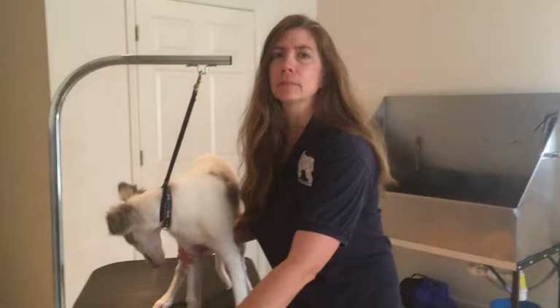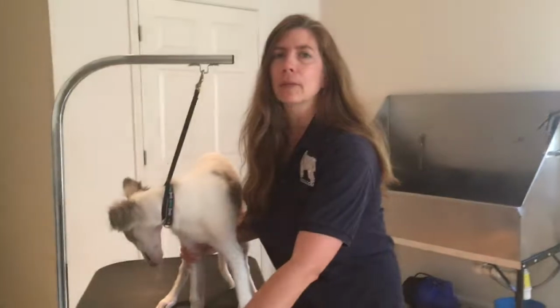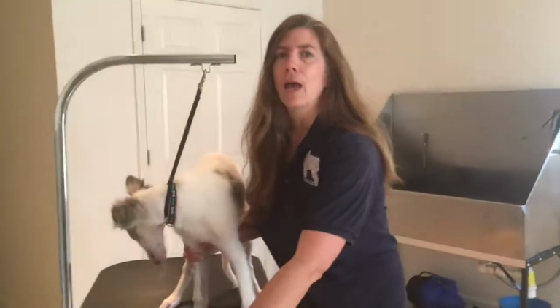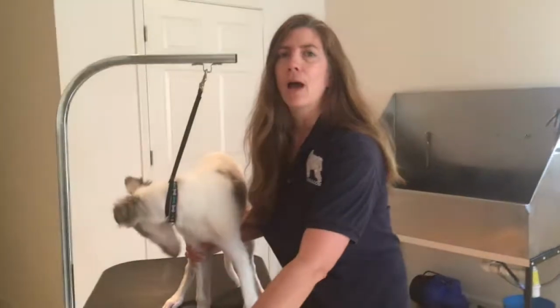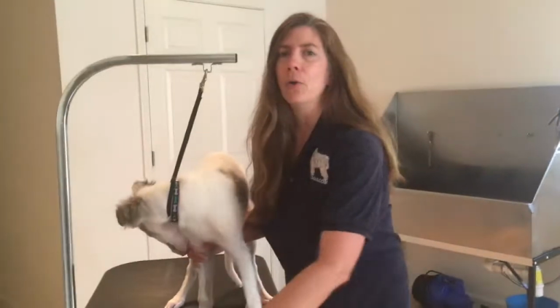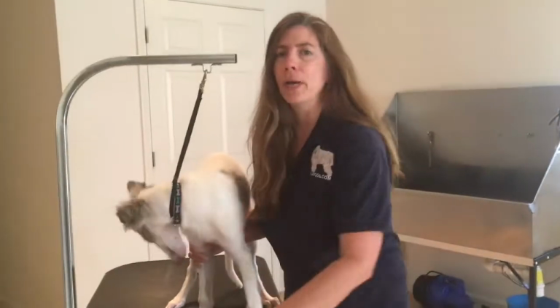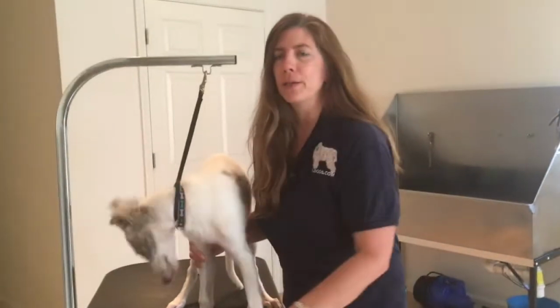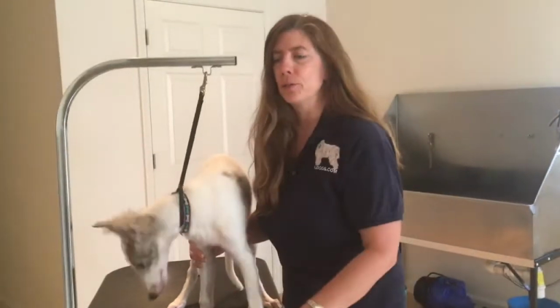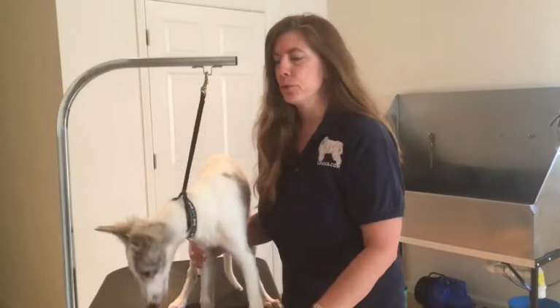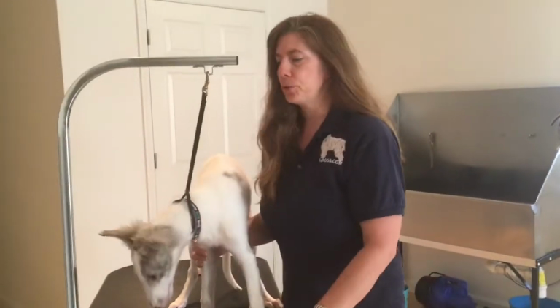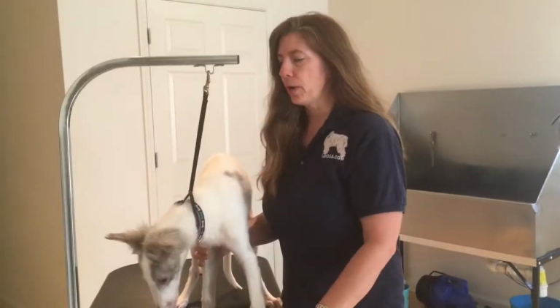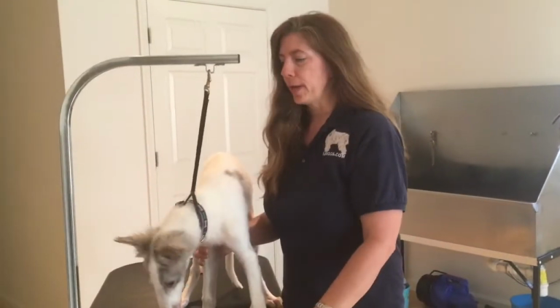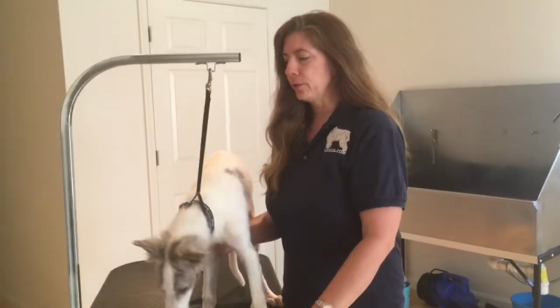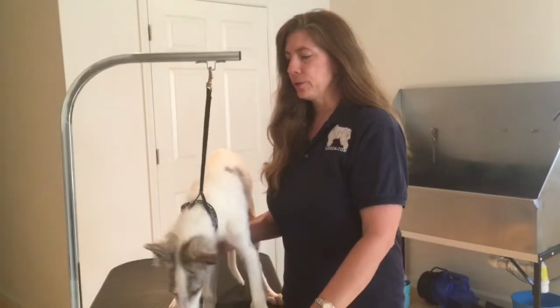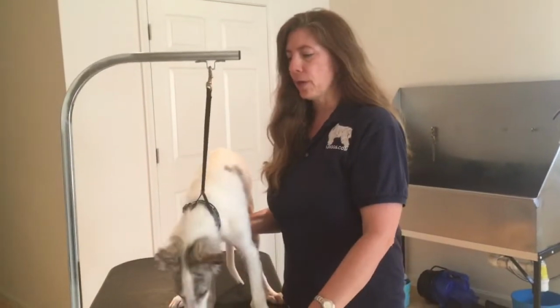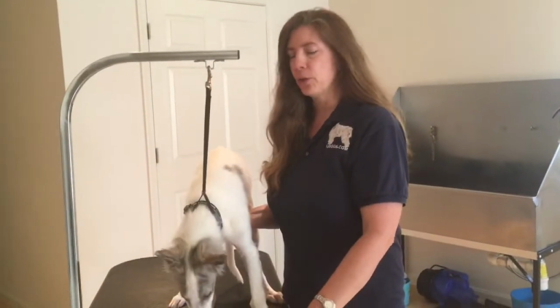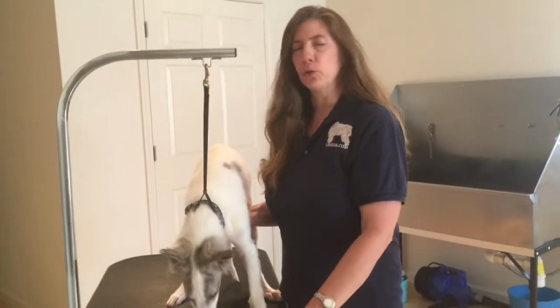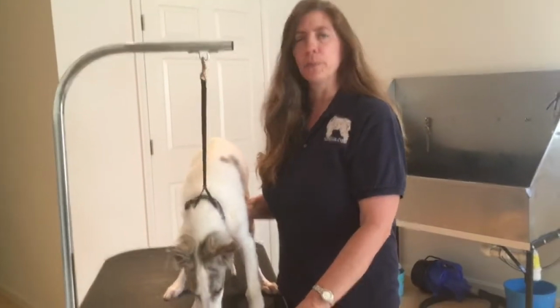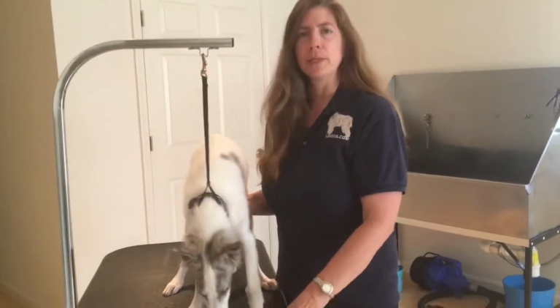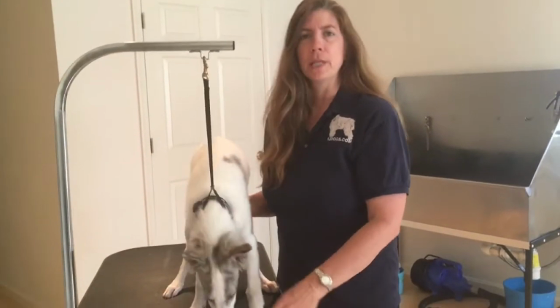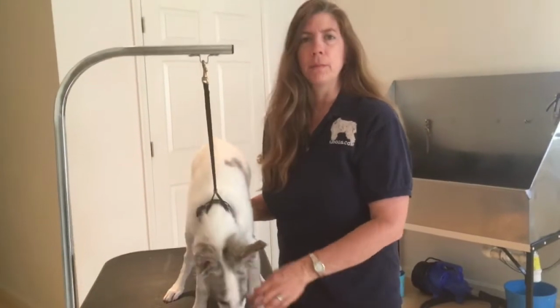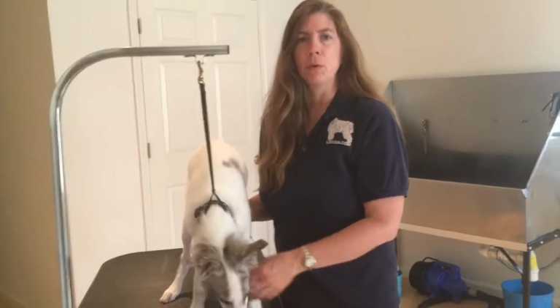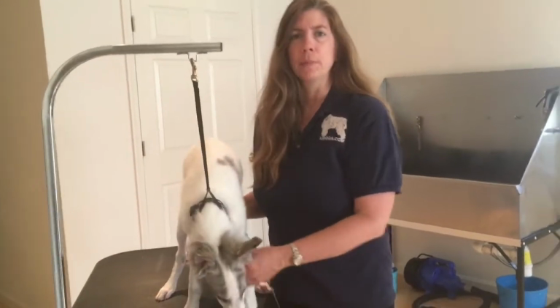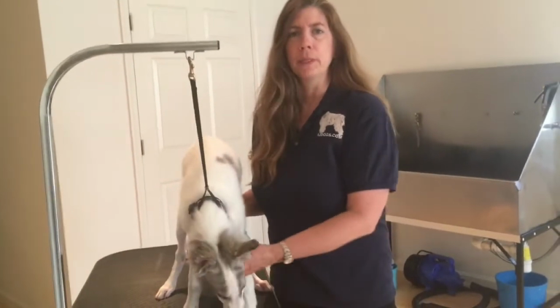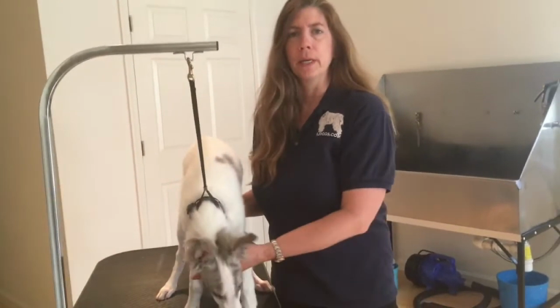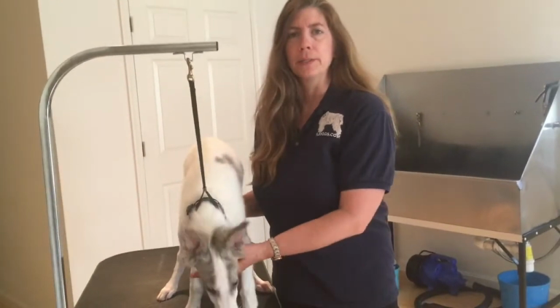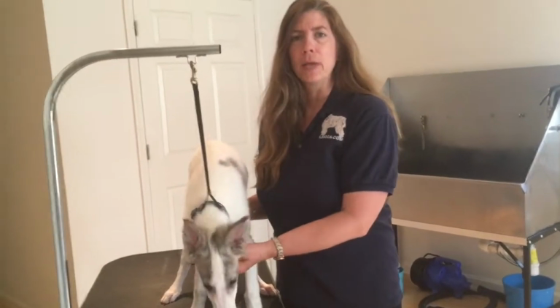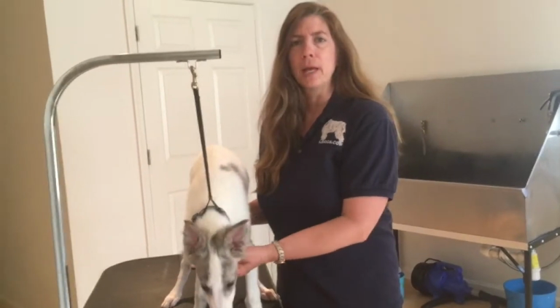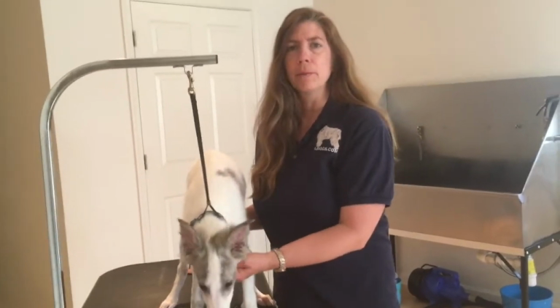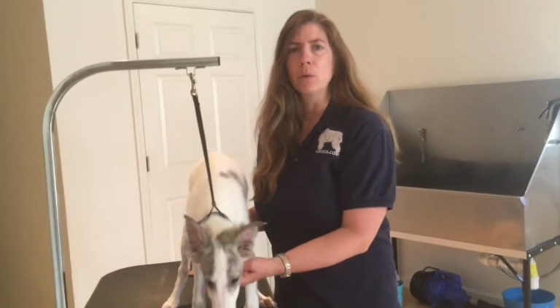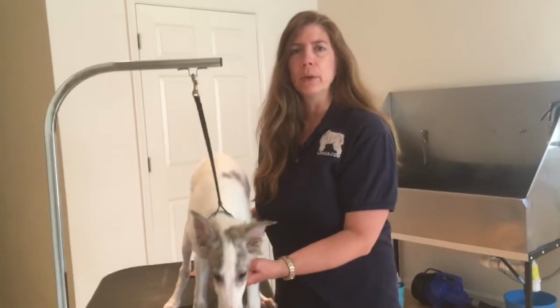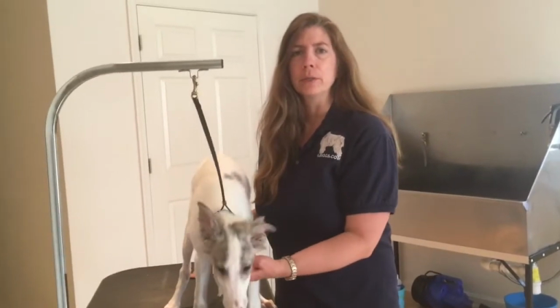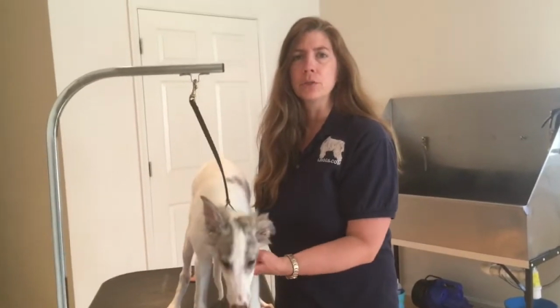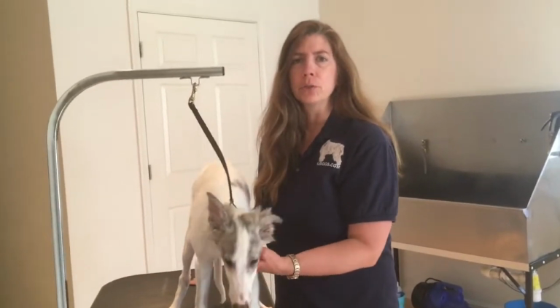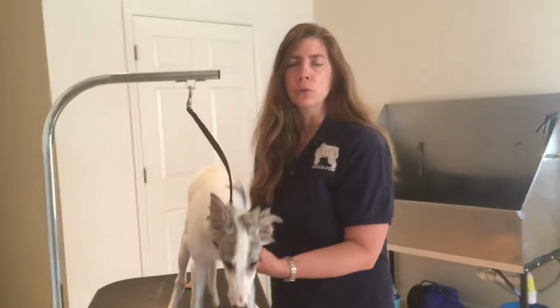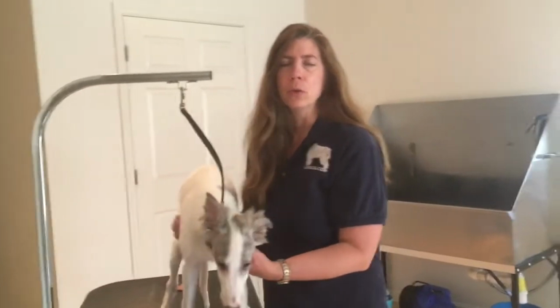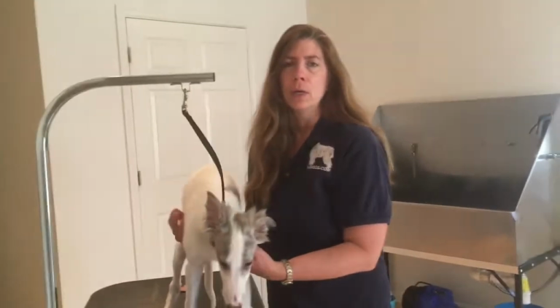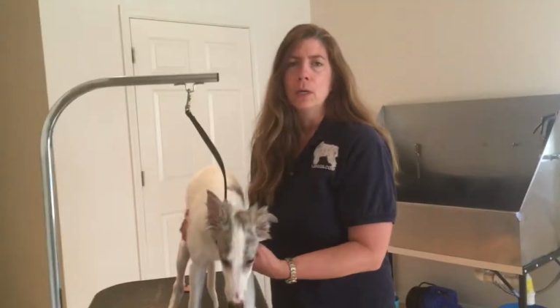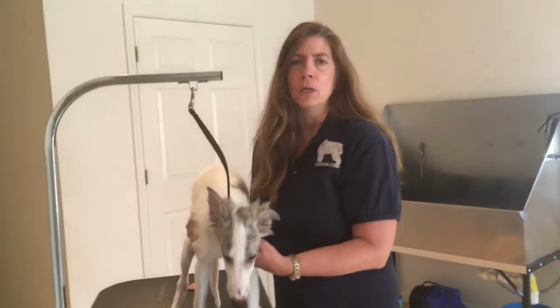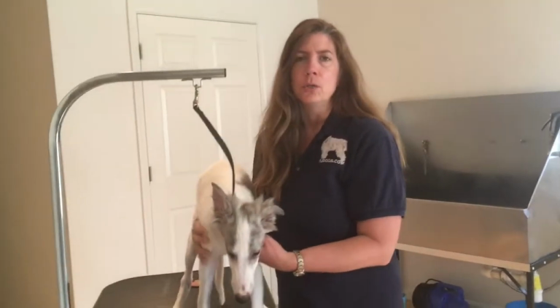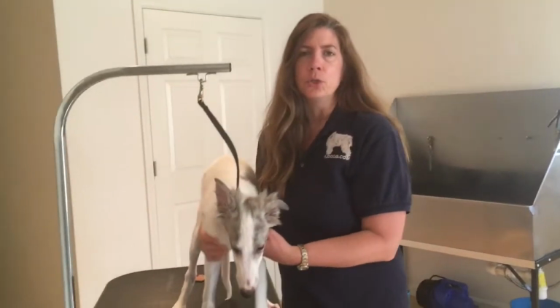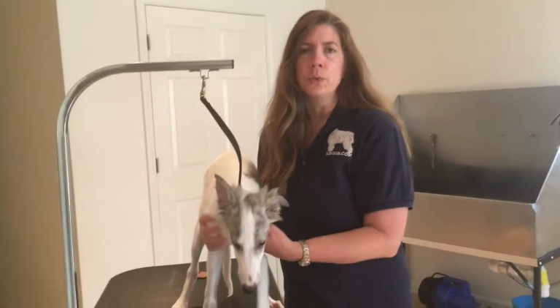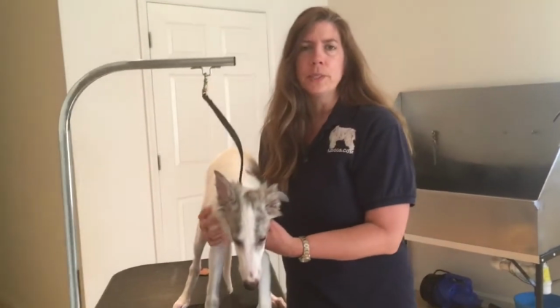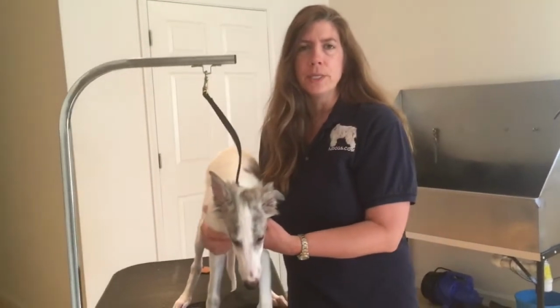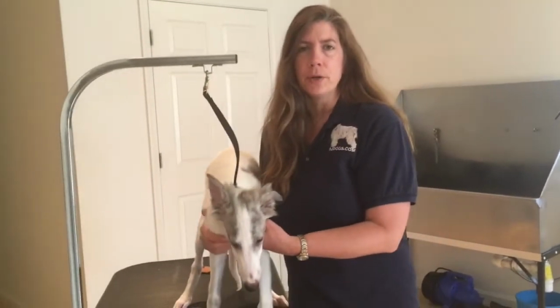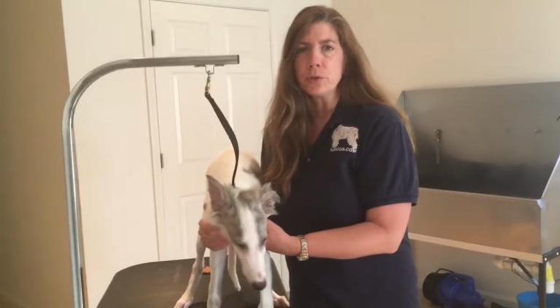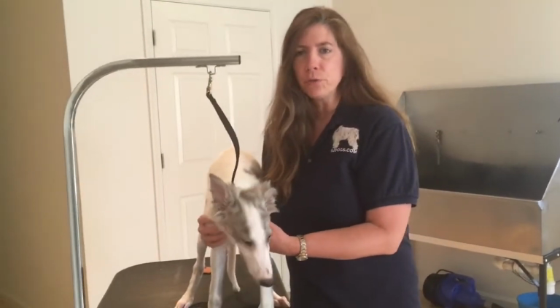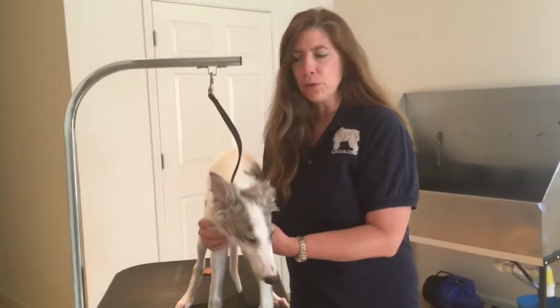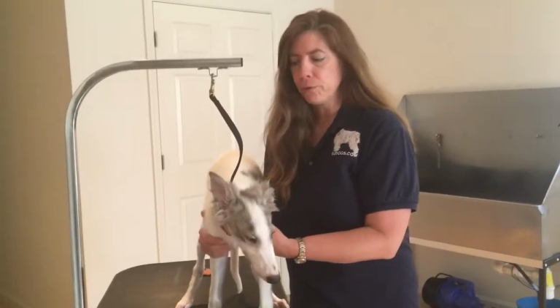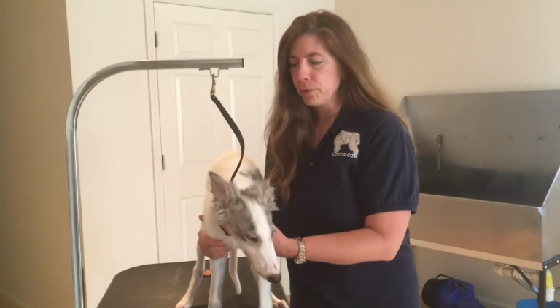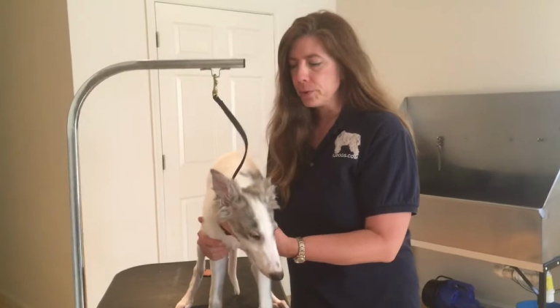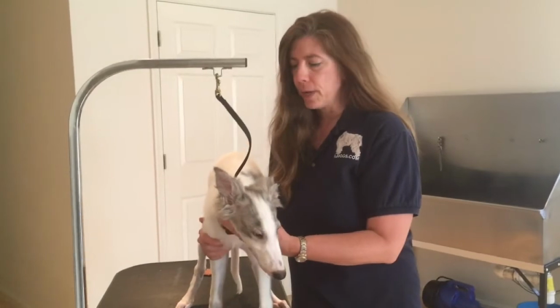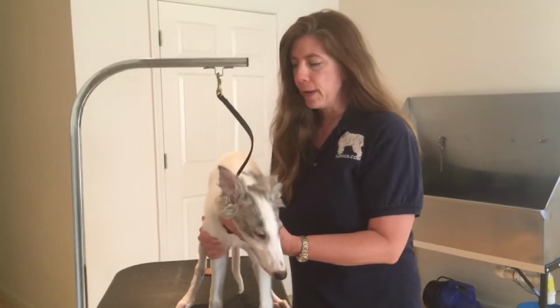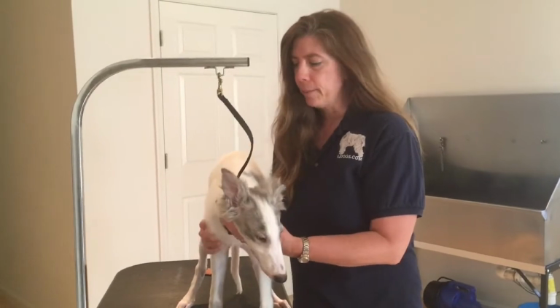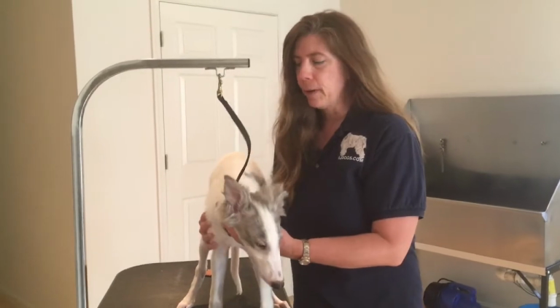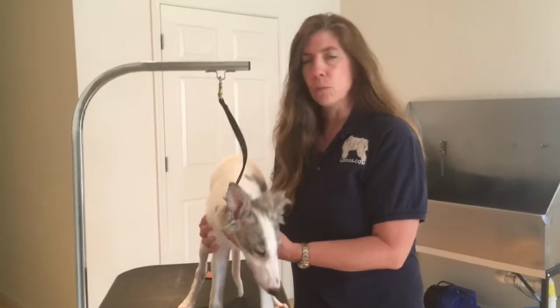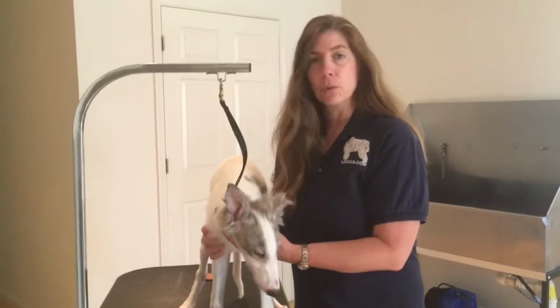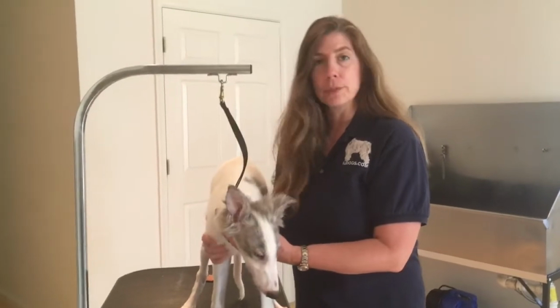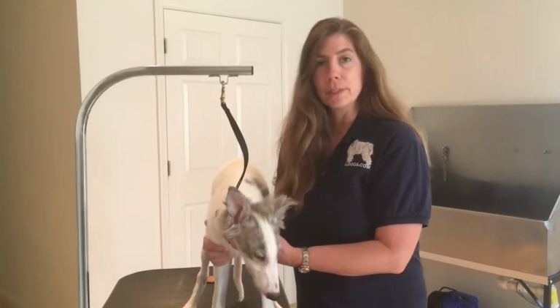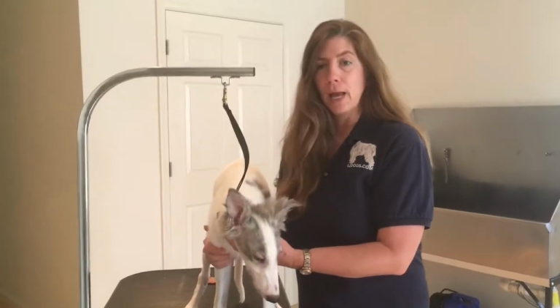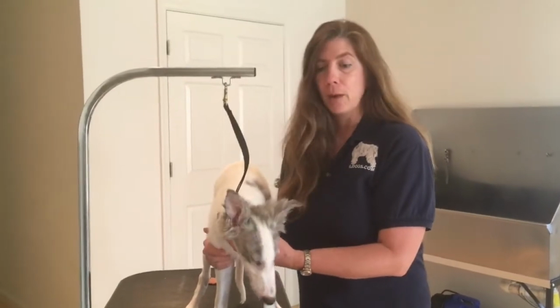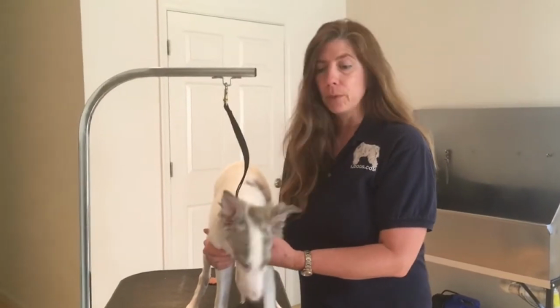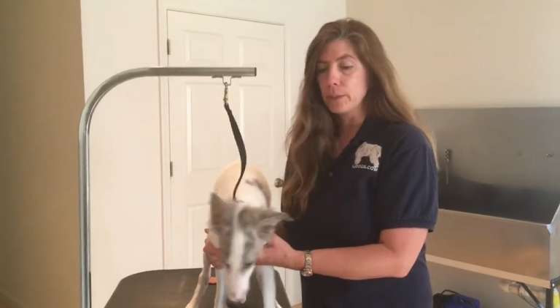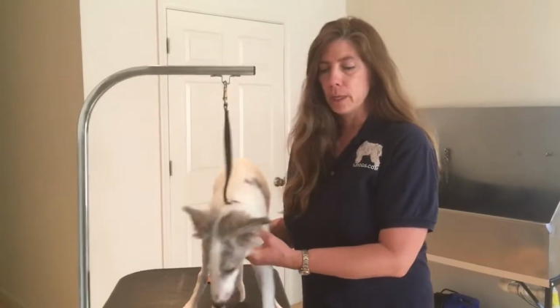Strider is on the grooming table because I am going to do his nails for the first time, and we'll see how he does.